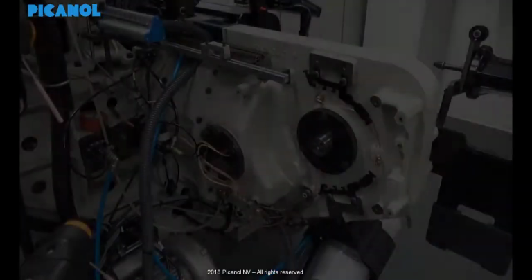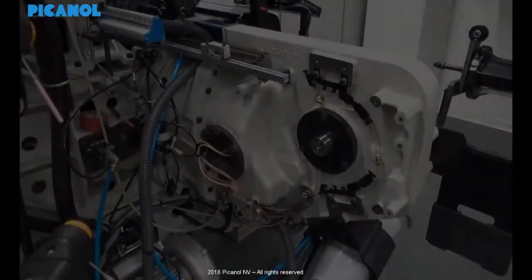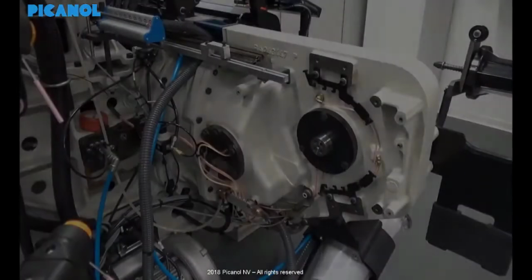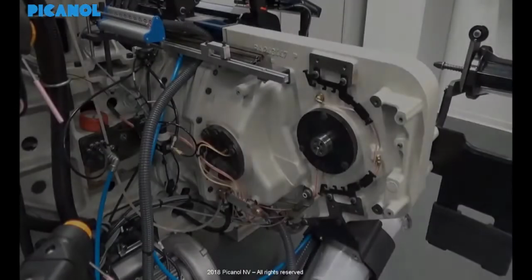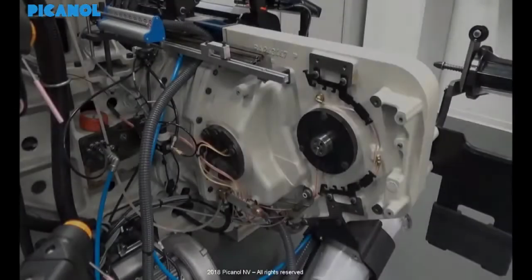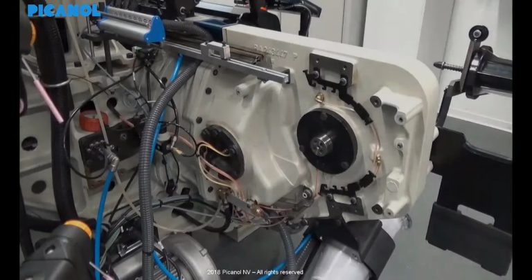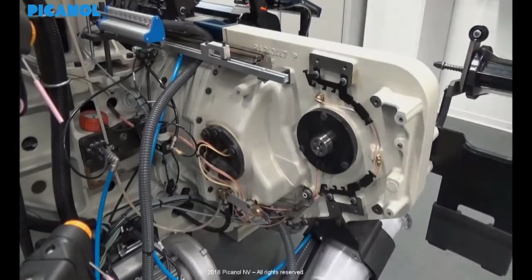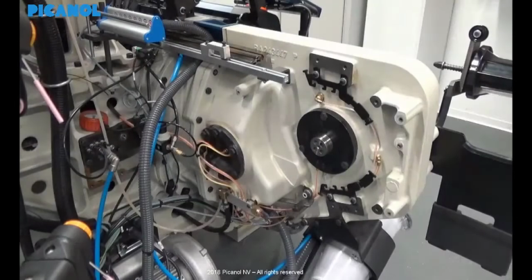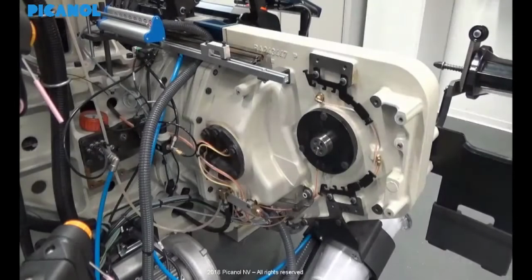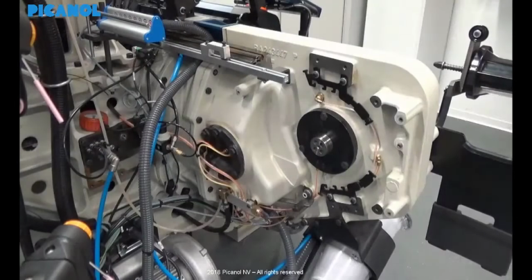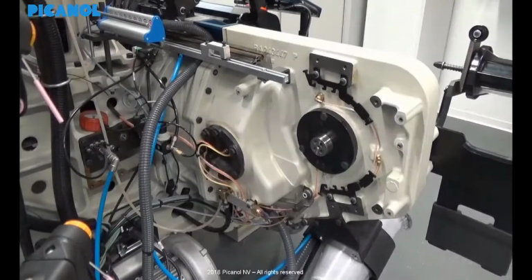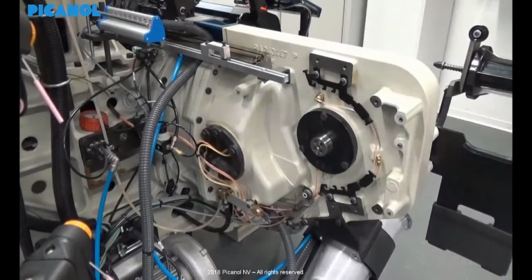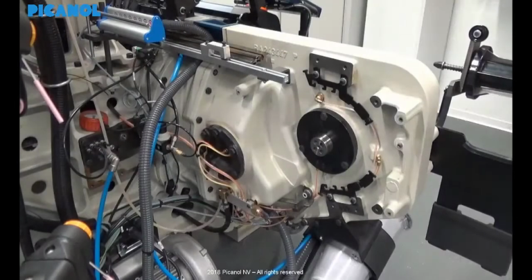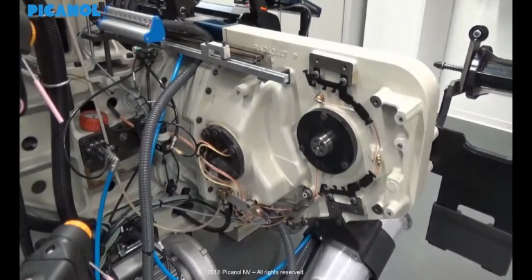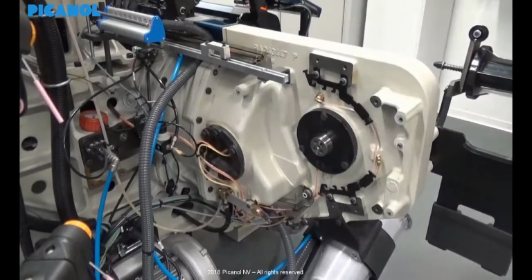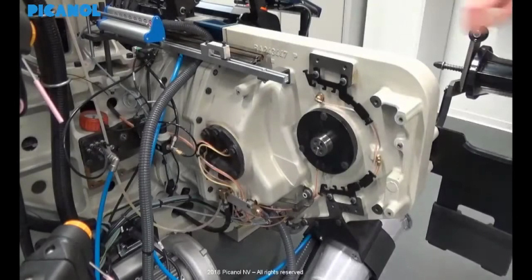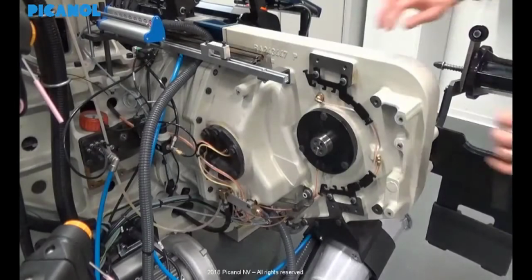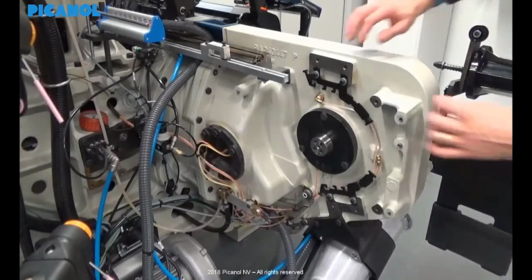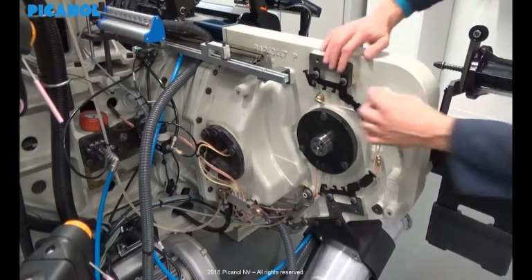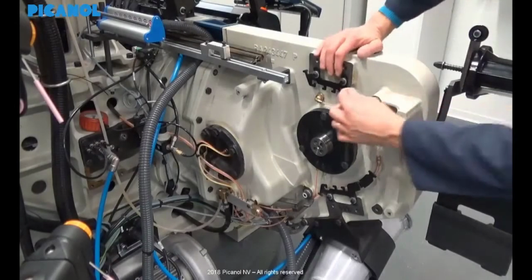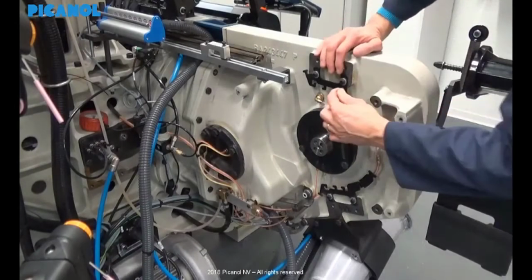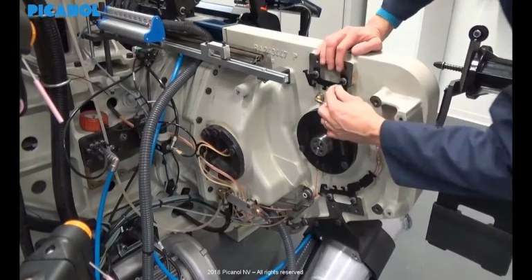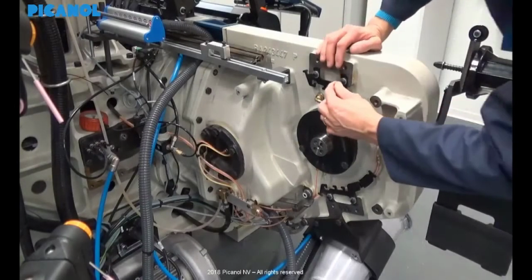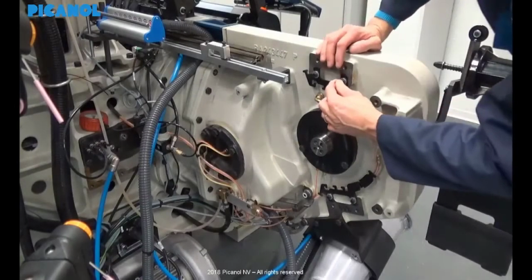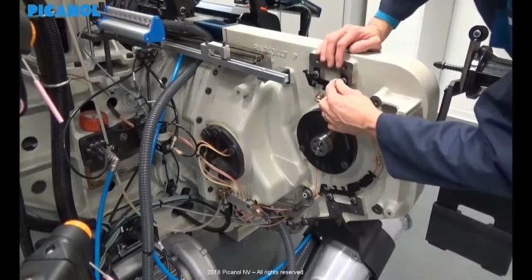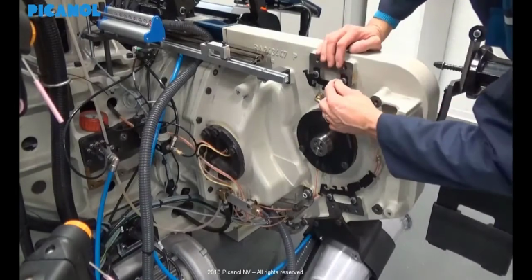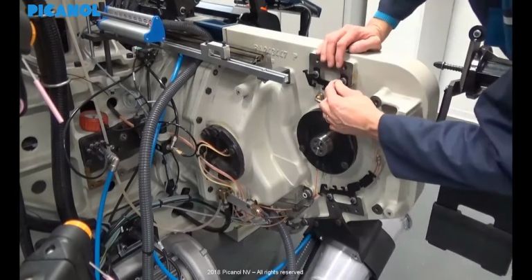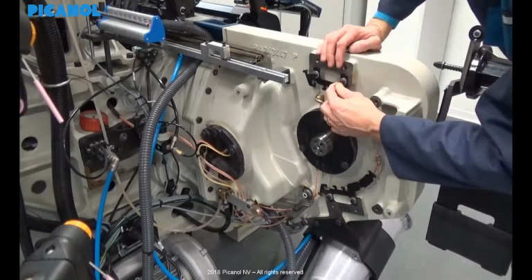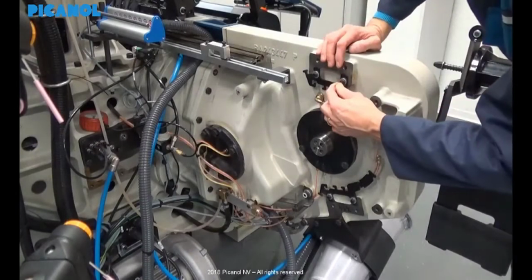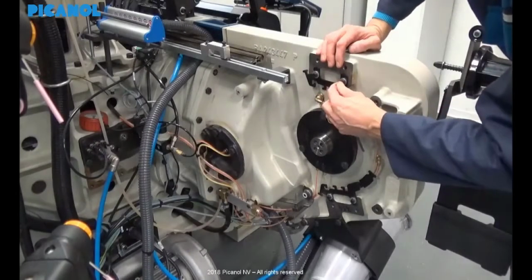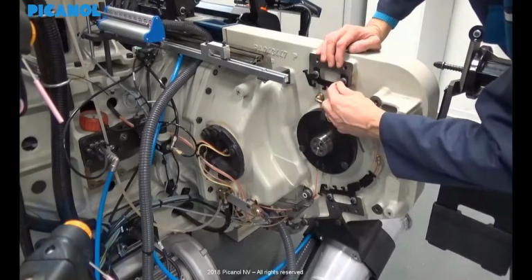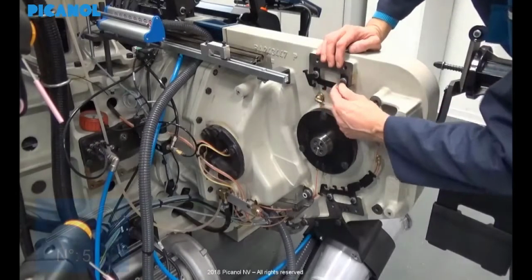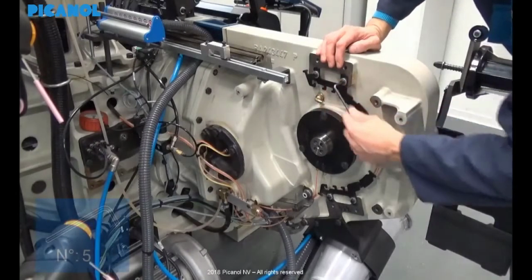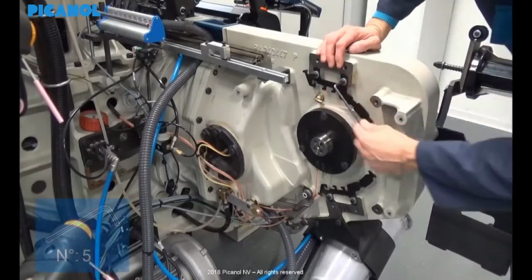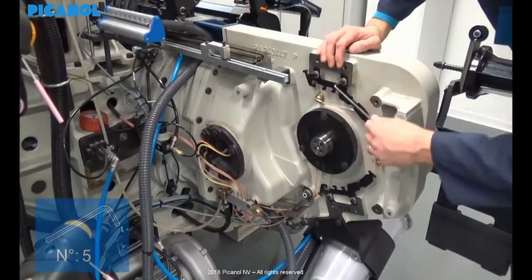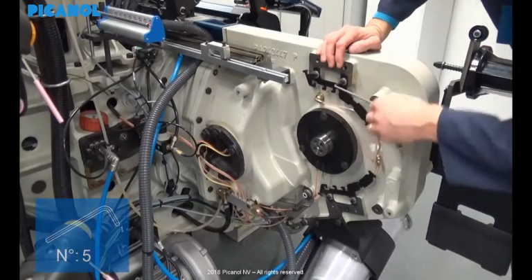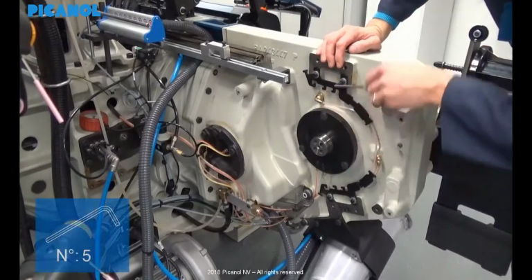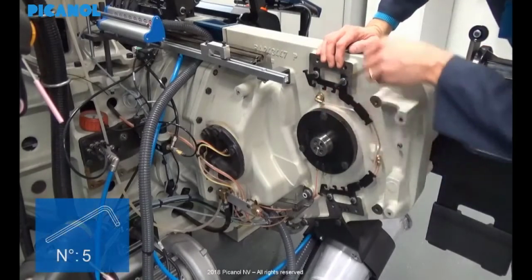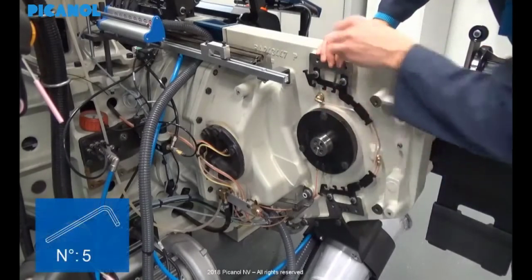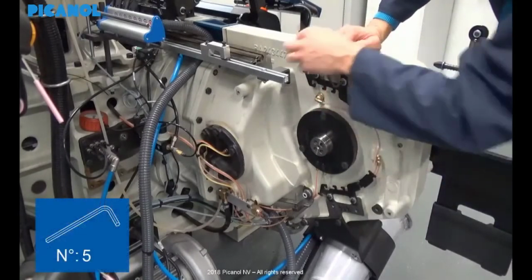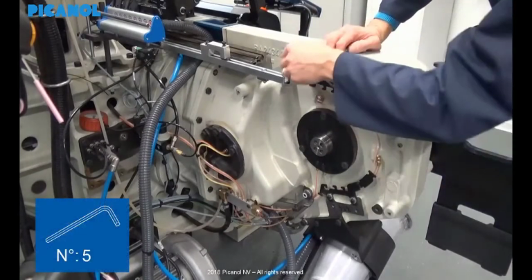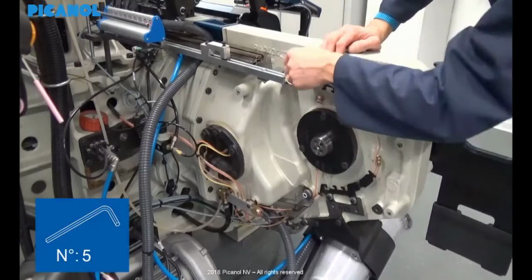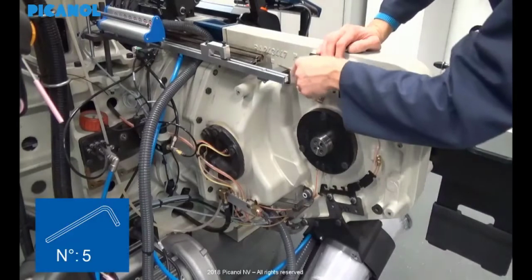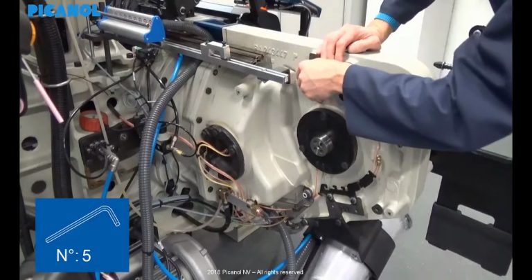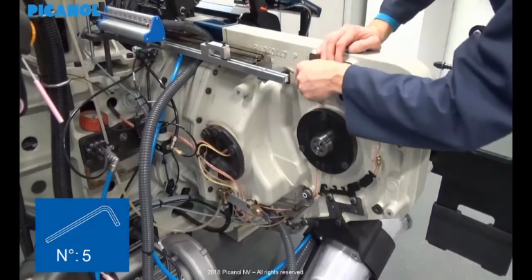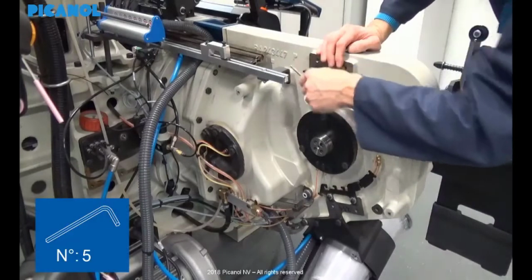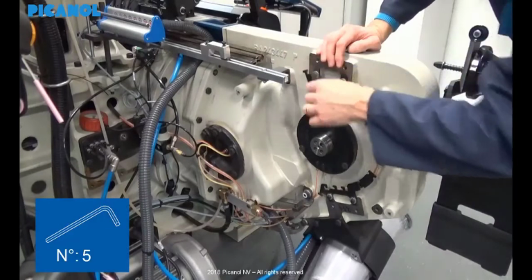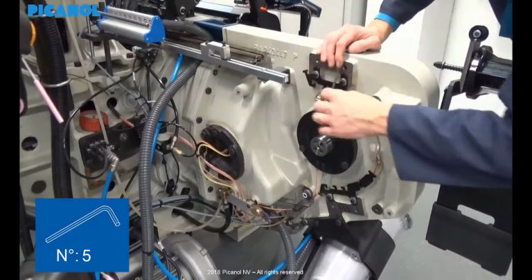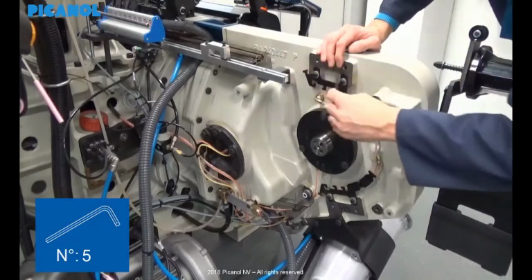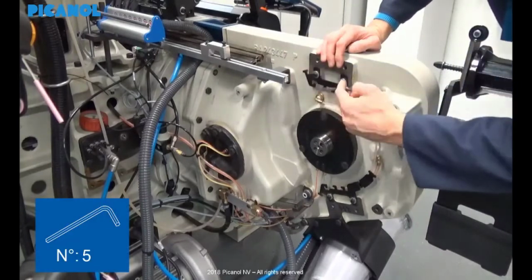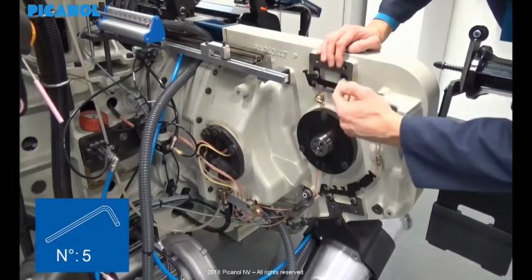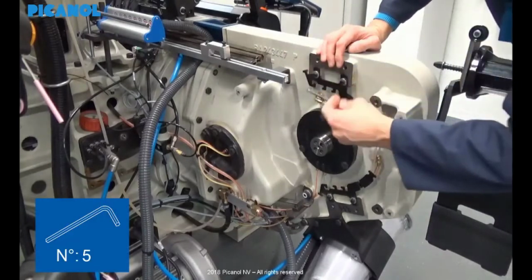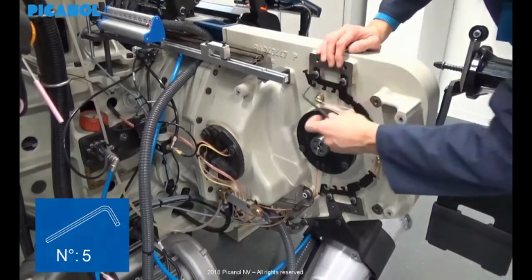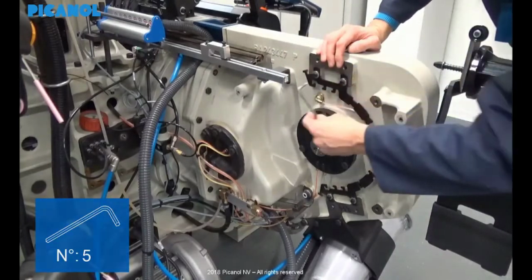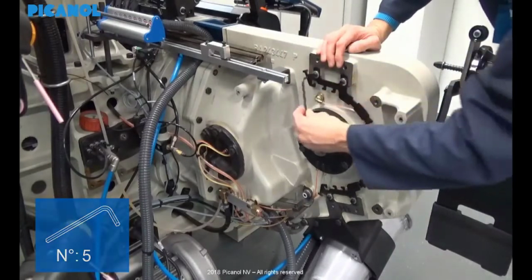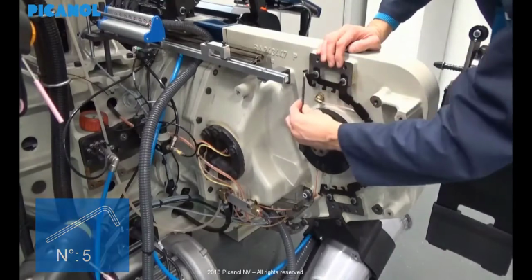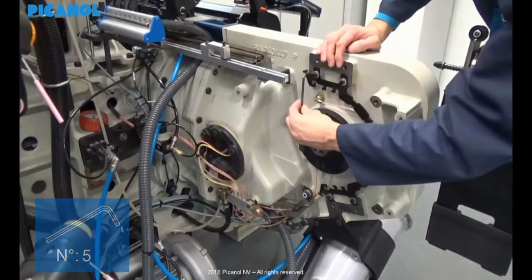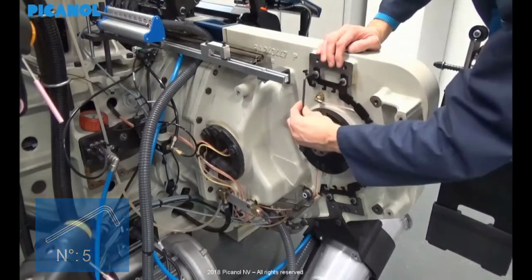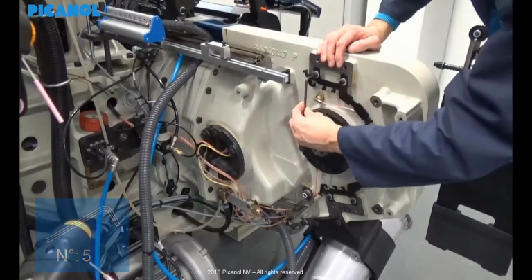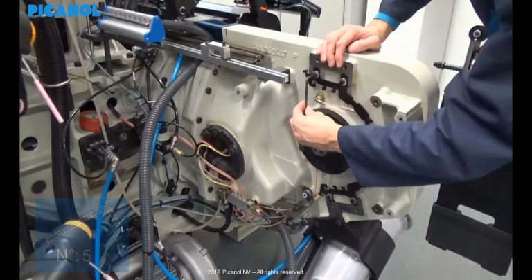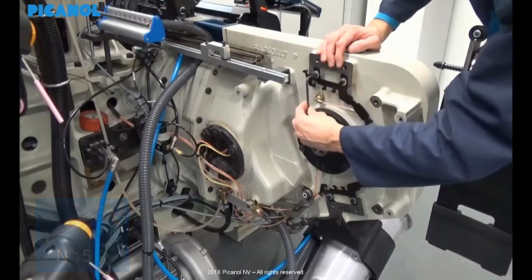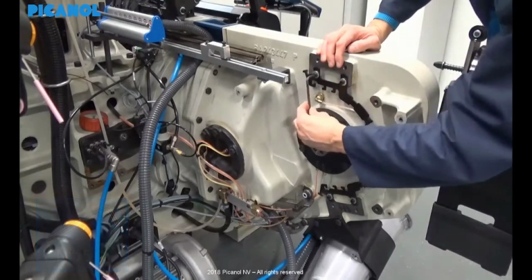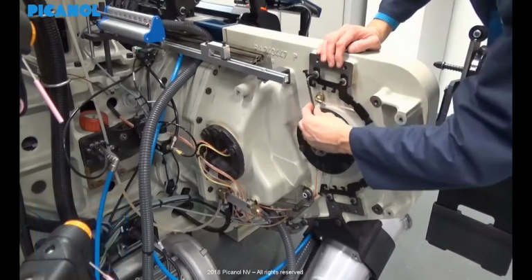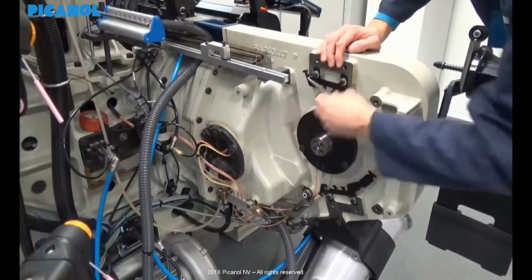Put the upper and lower oil guide to its maximum inner position, so you are able to do the correct height setting later on.